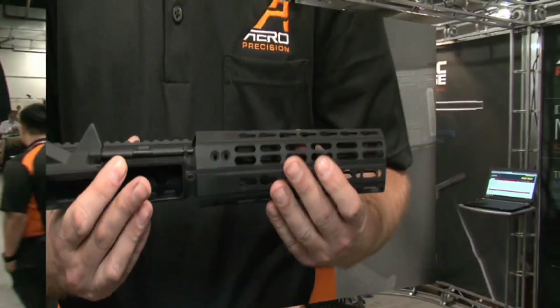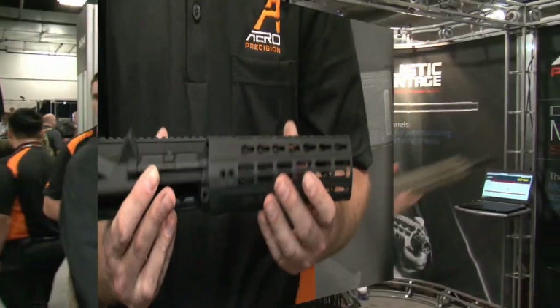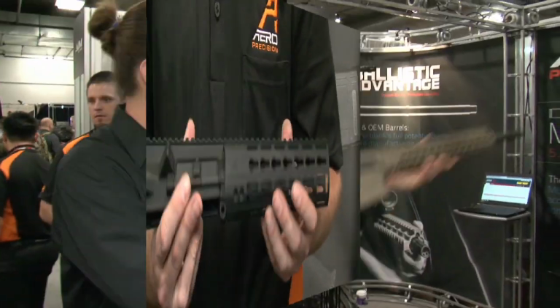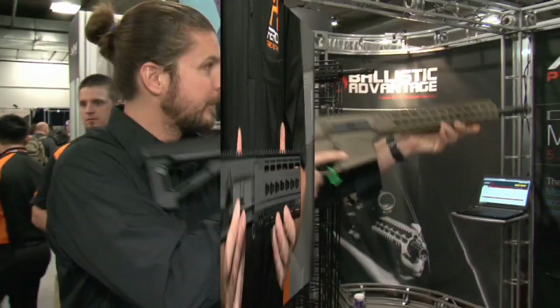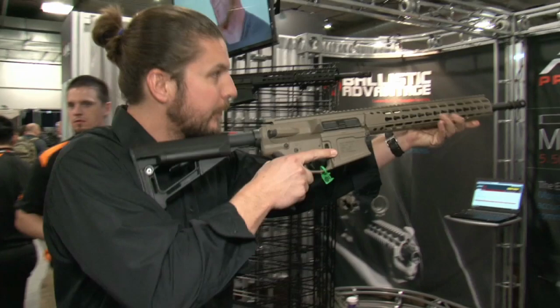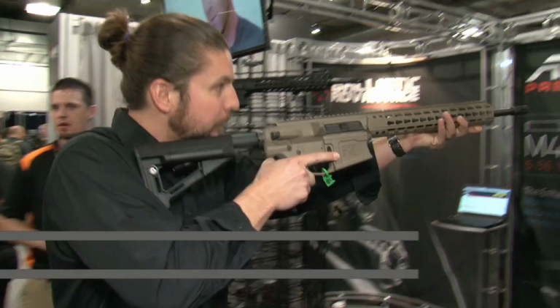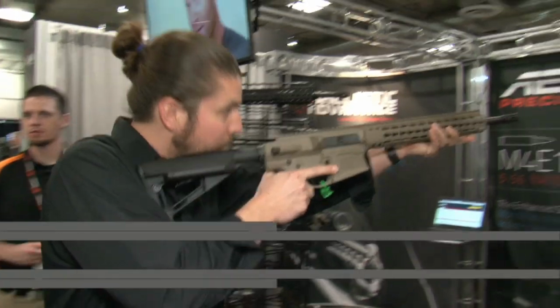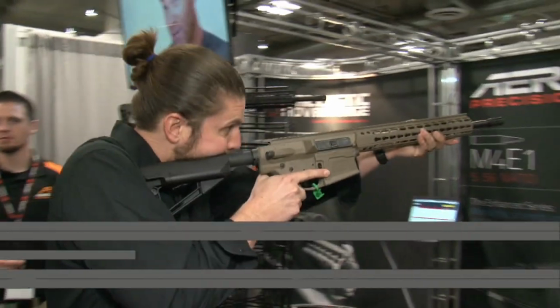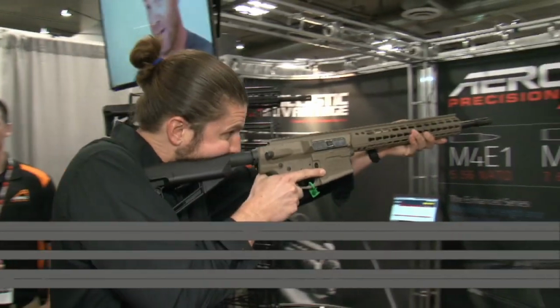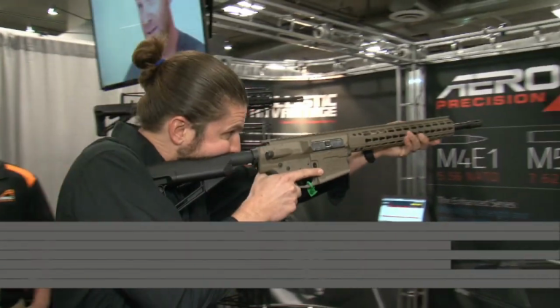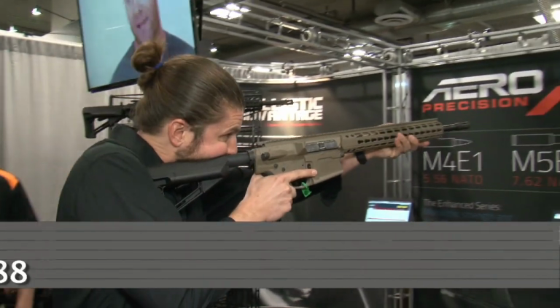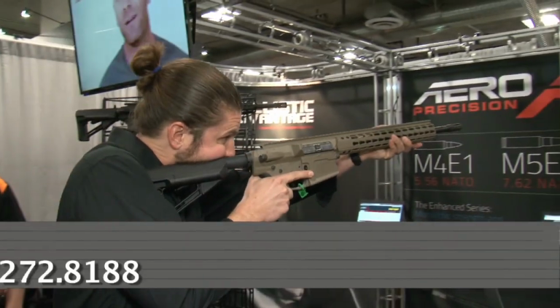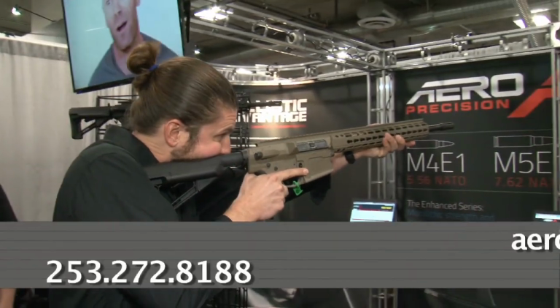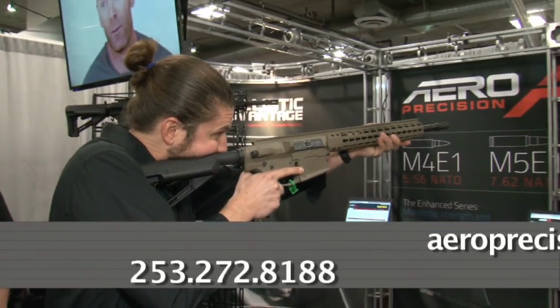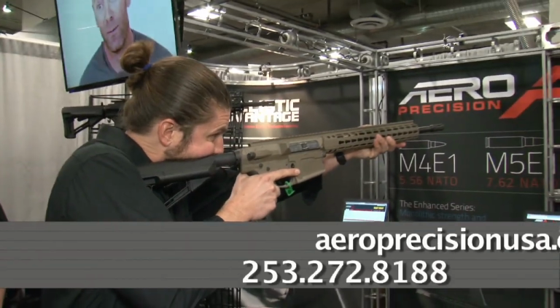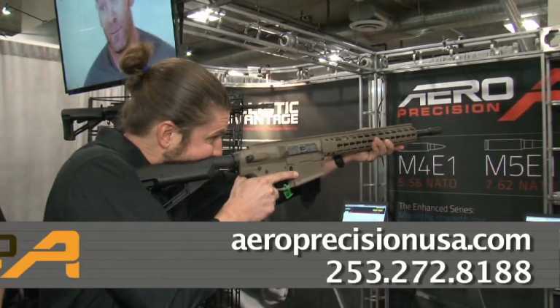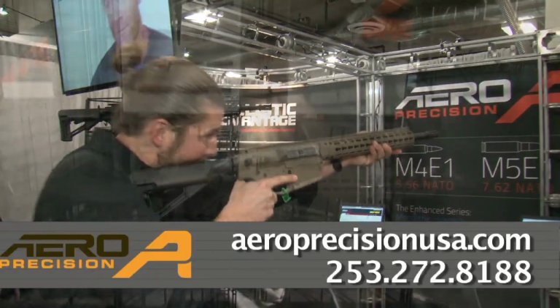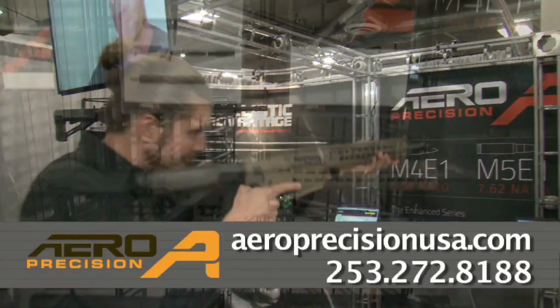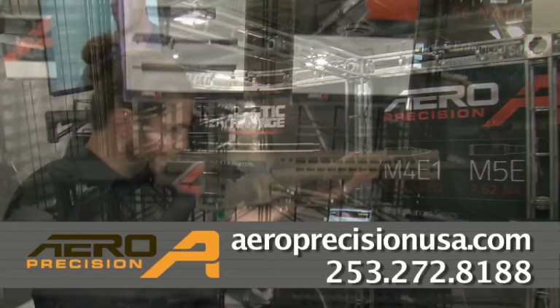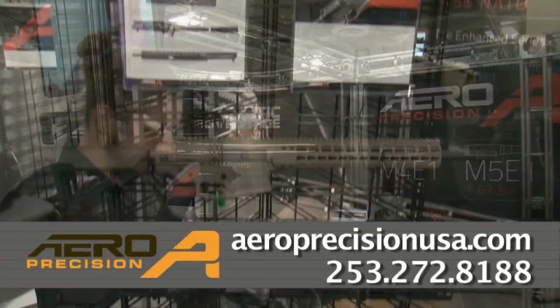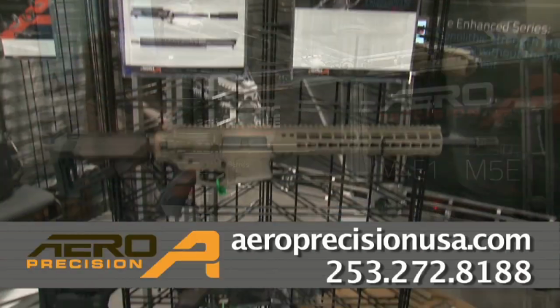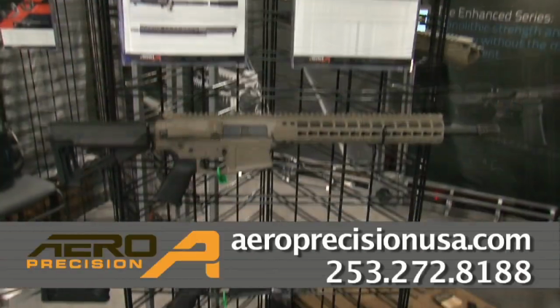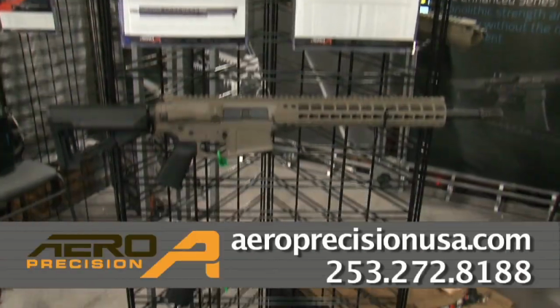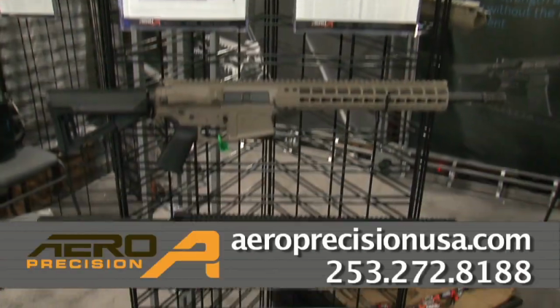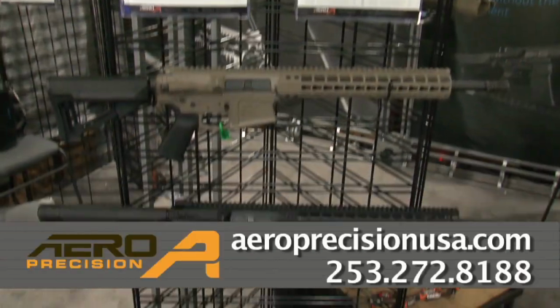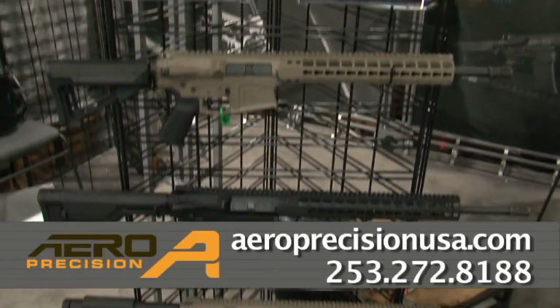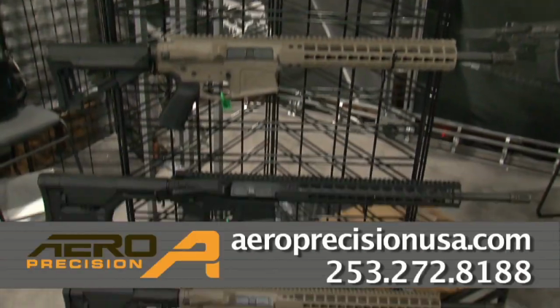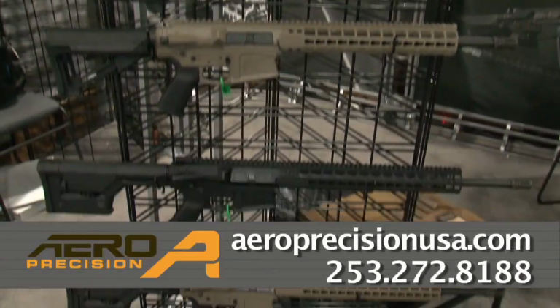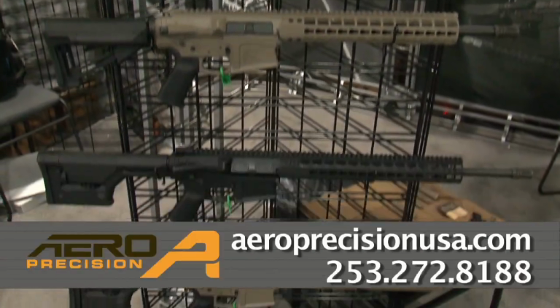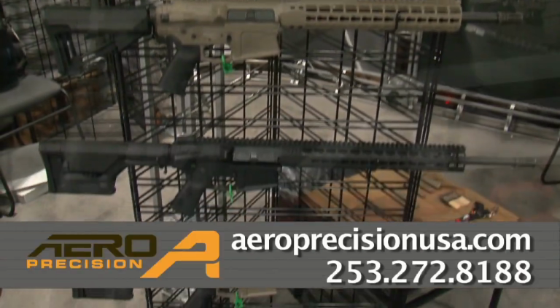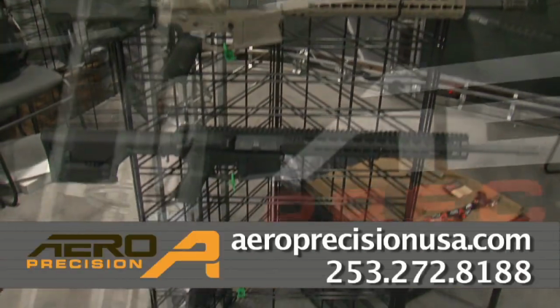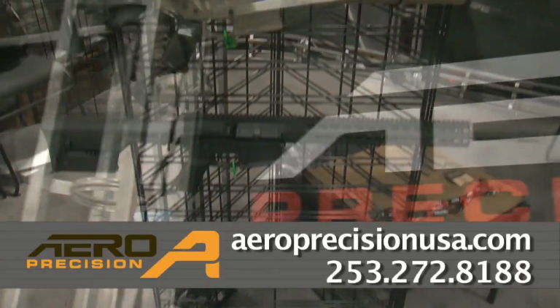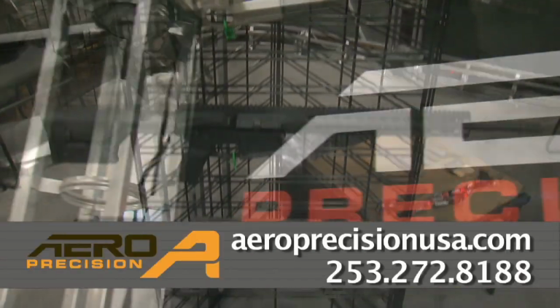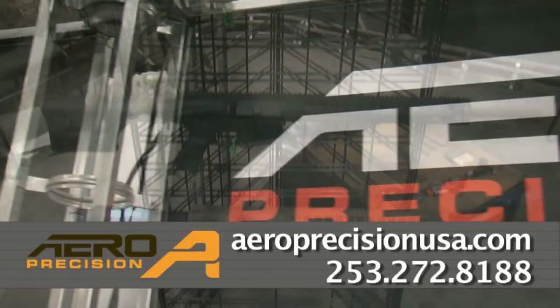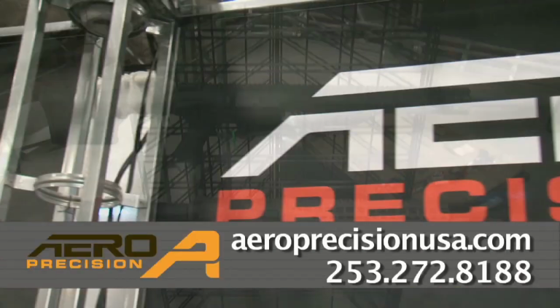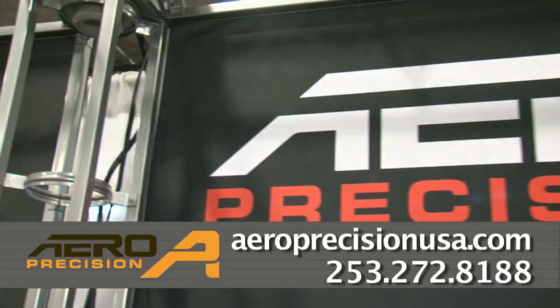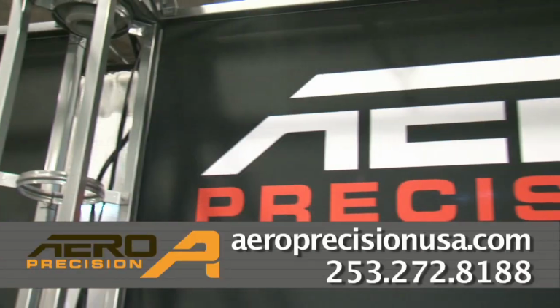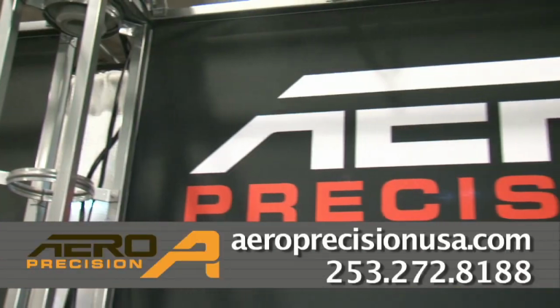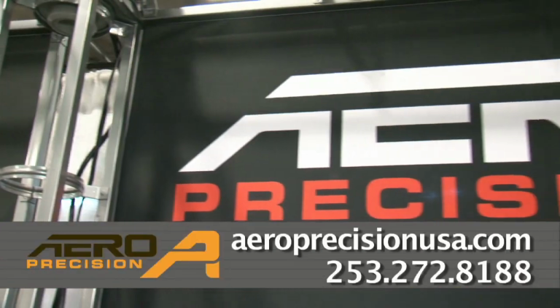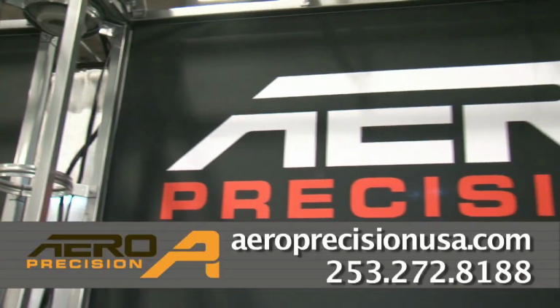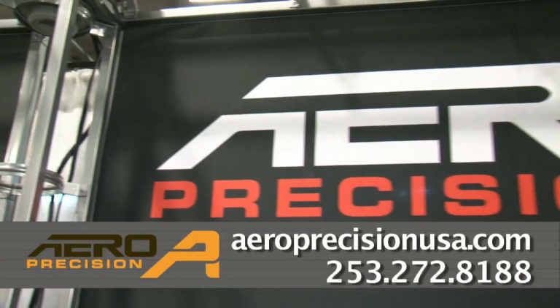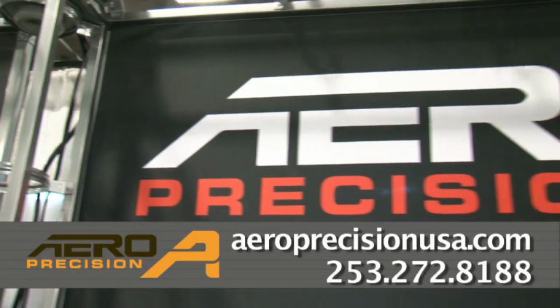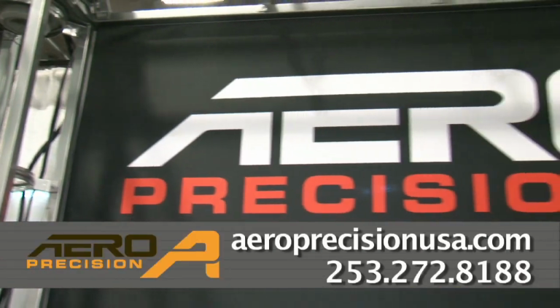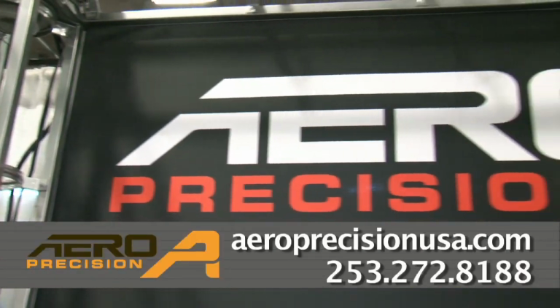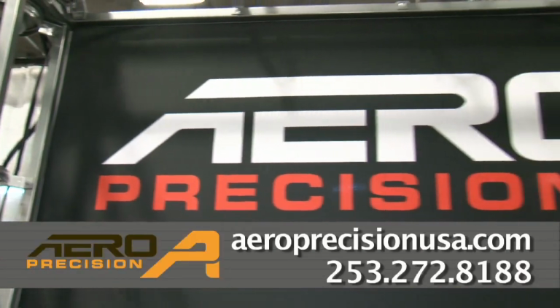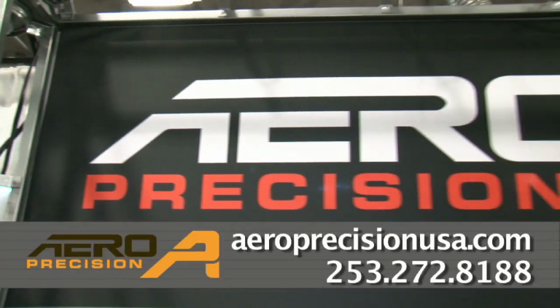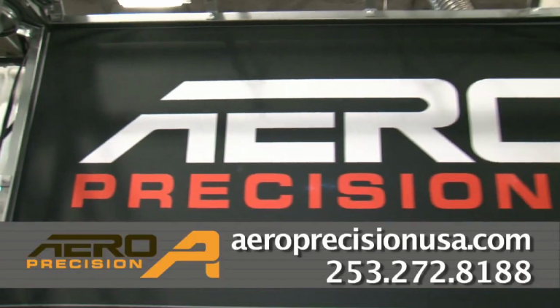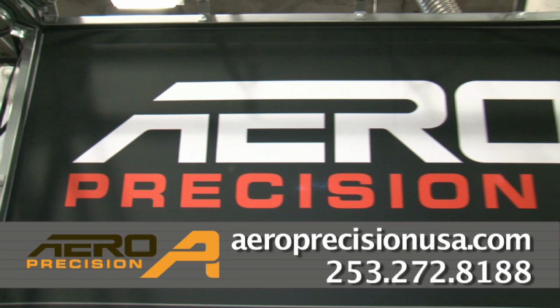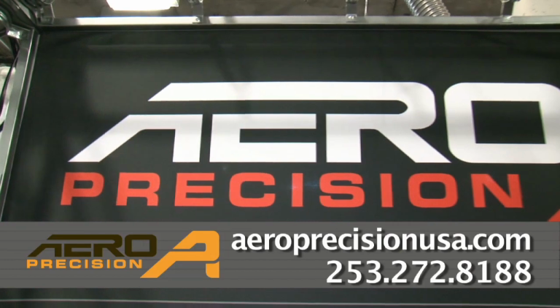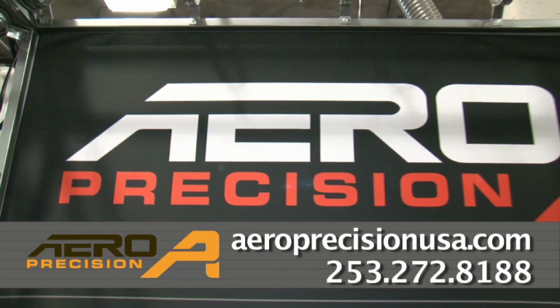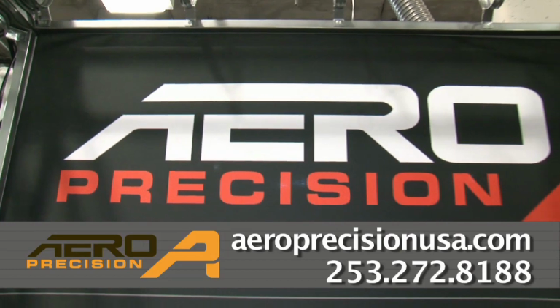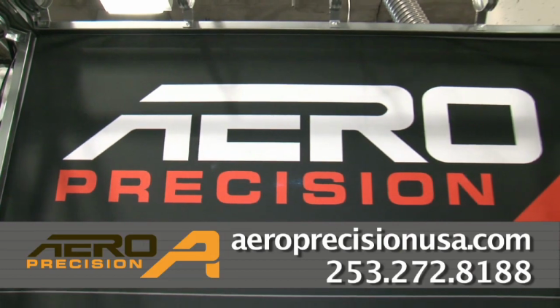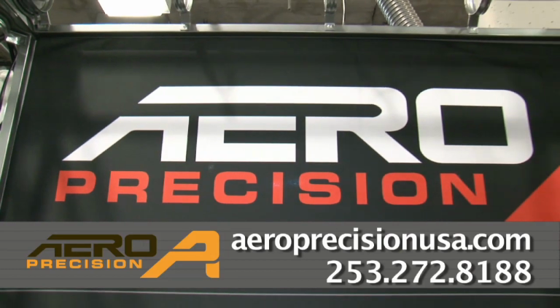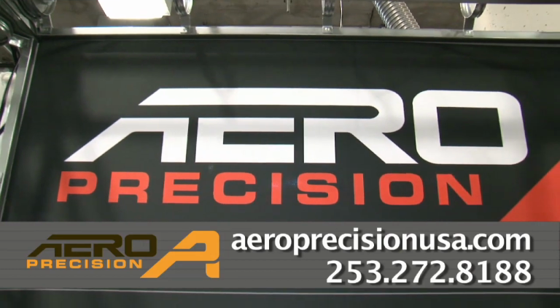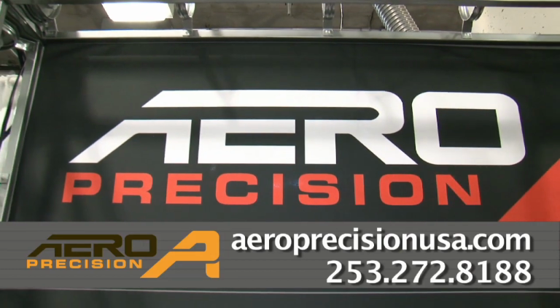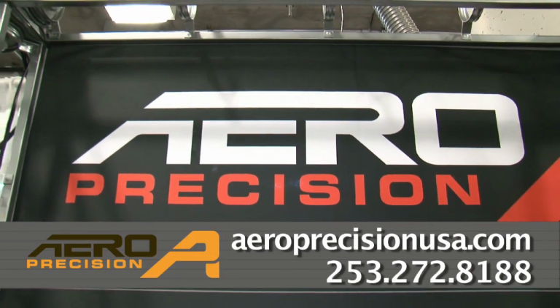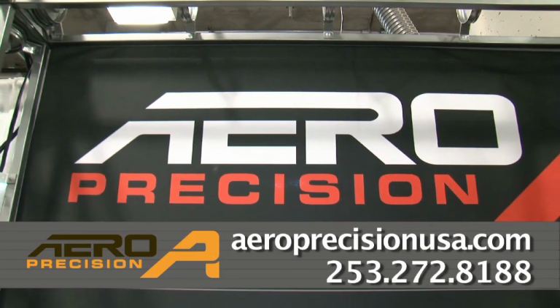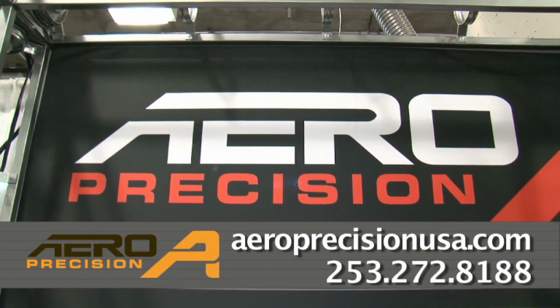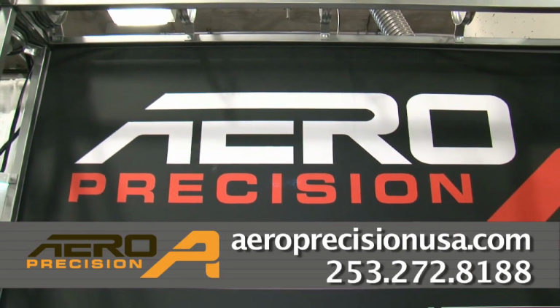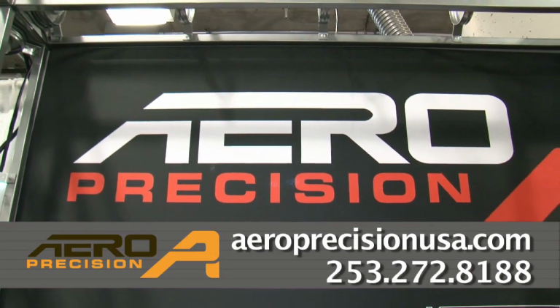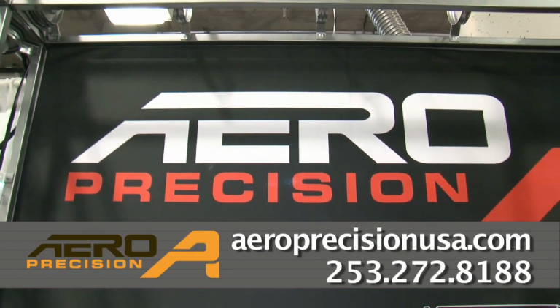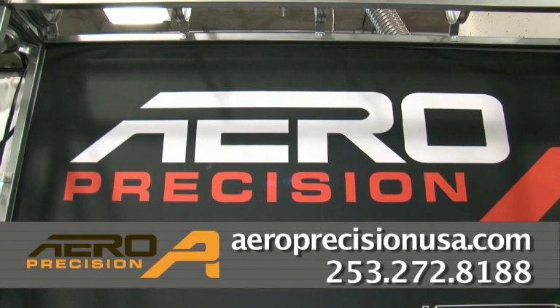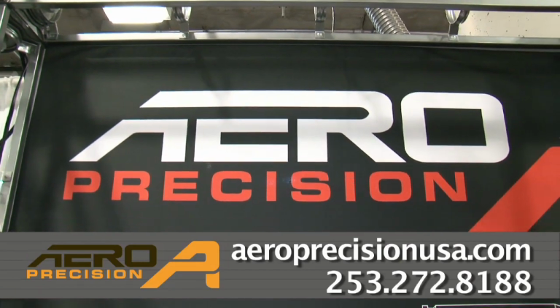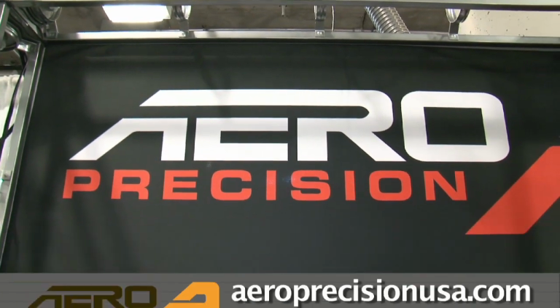Lightweight by design, stronger through superior engineering — Aero Precision is setting the standard for all AR receivers.